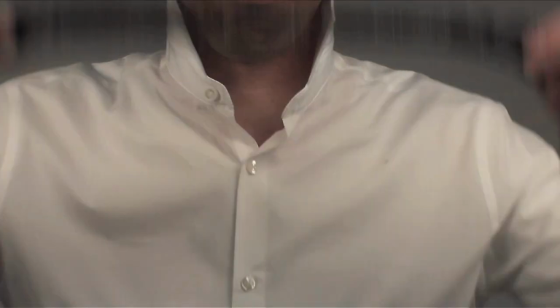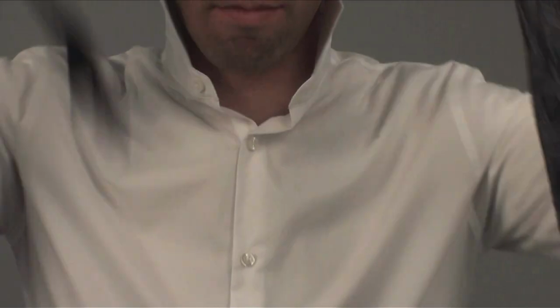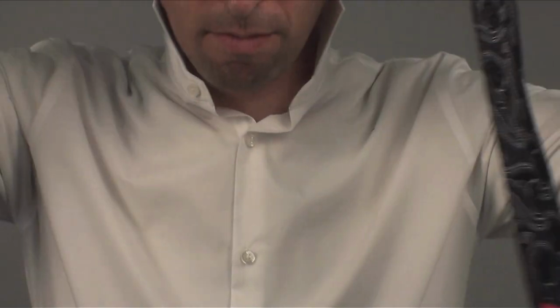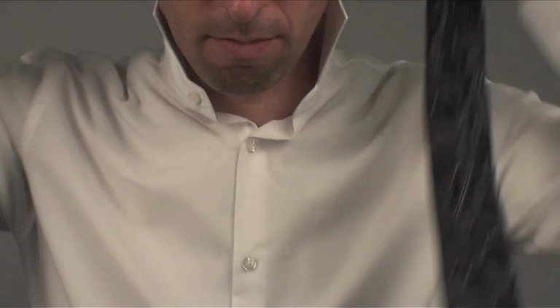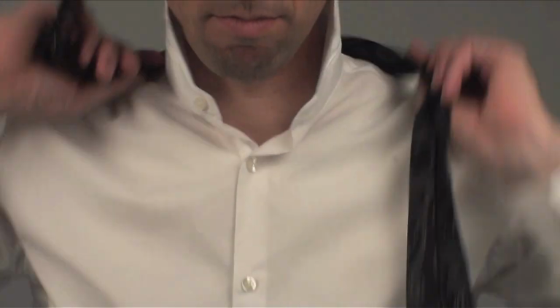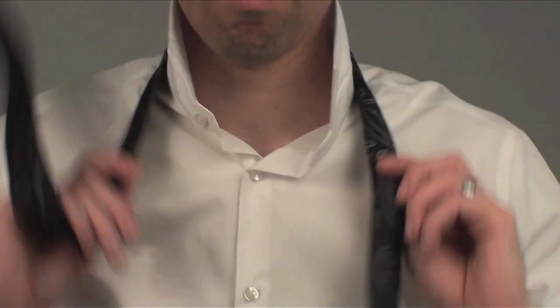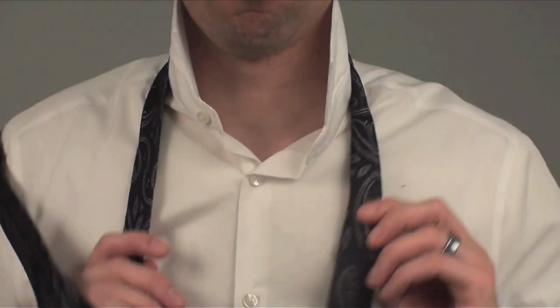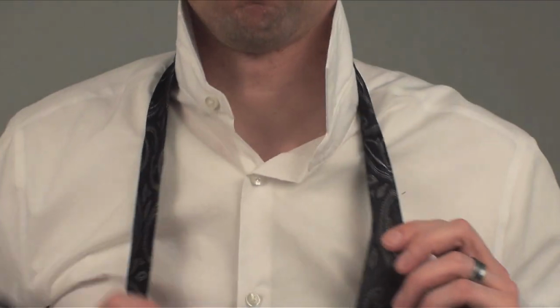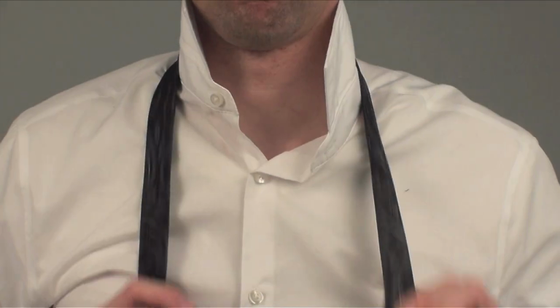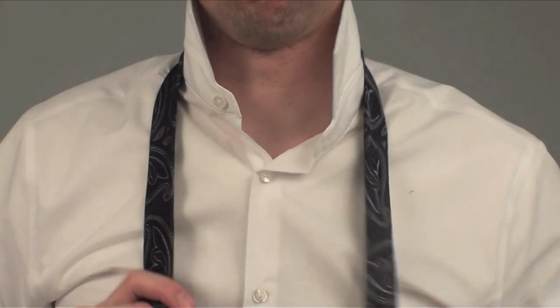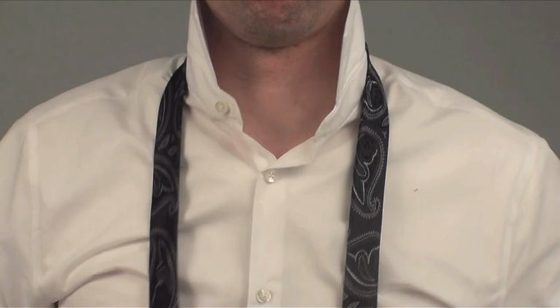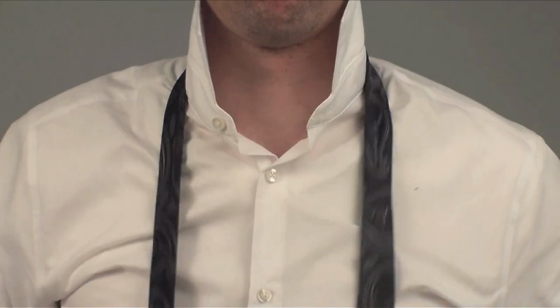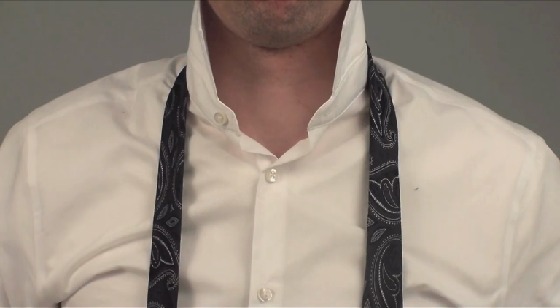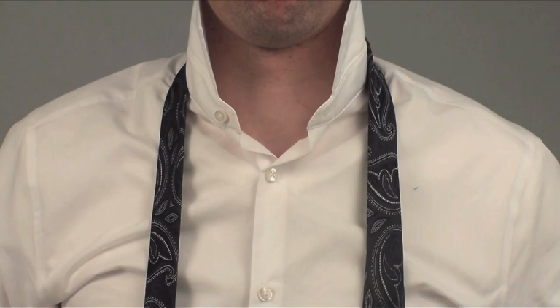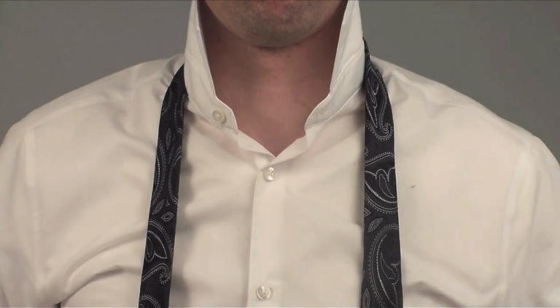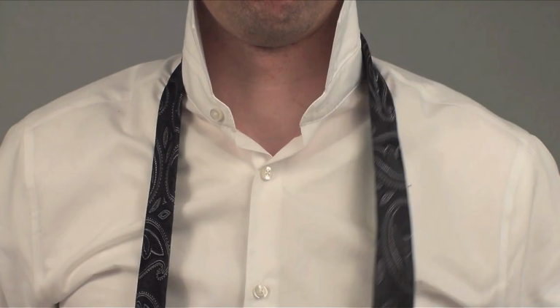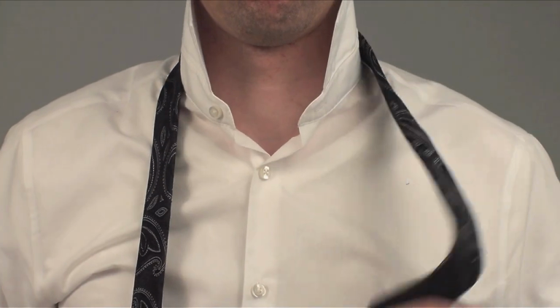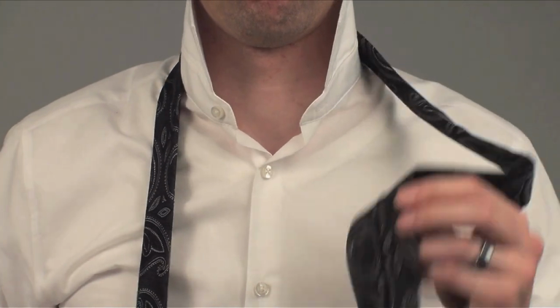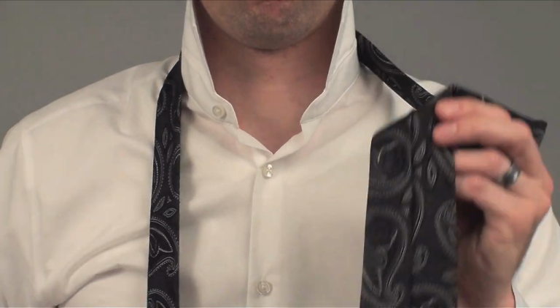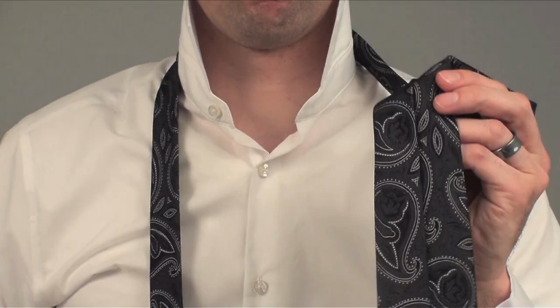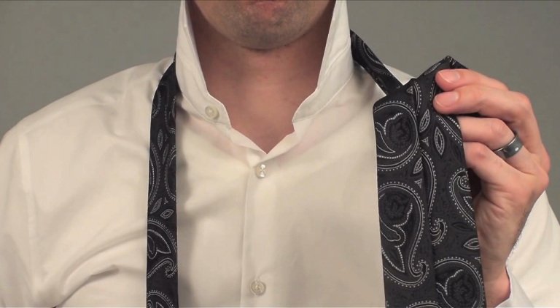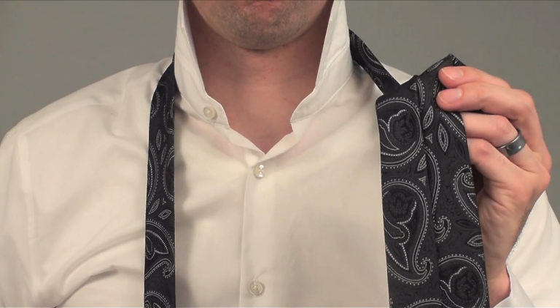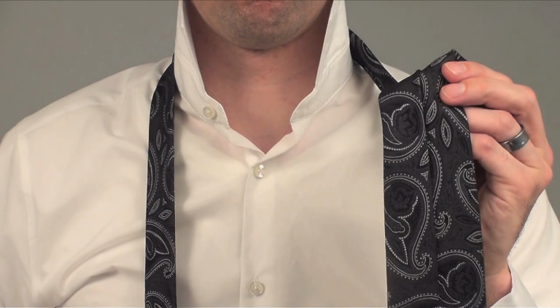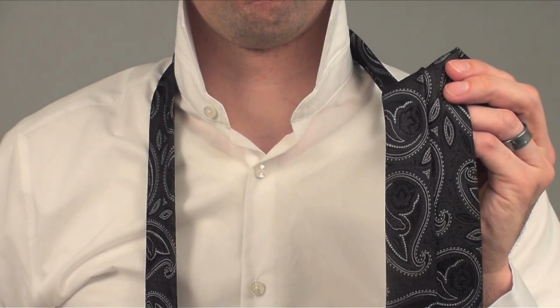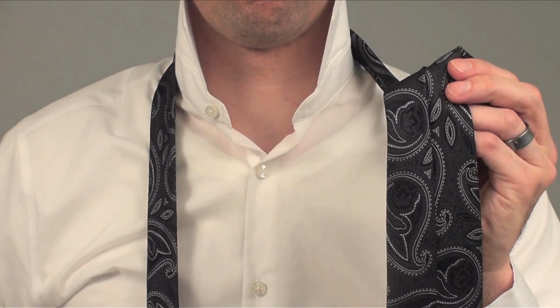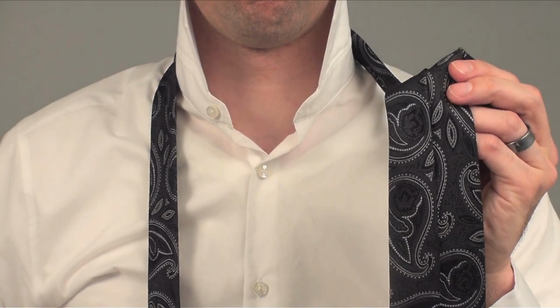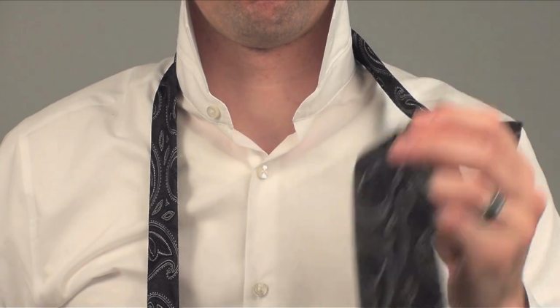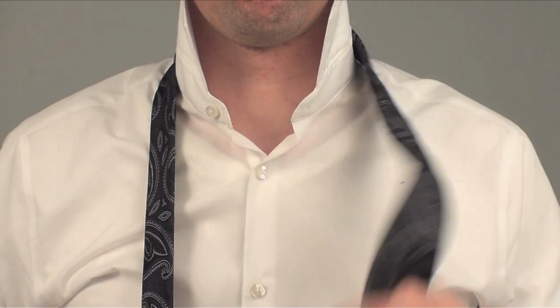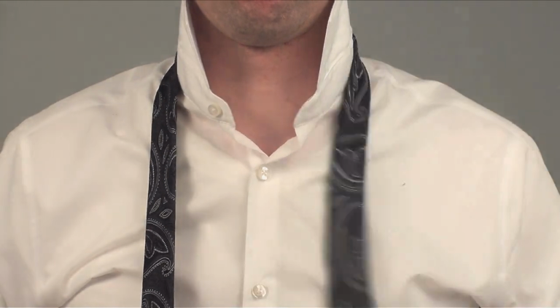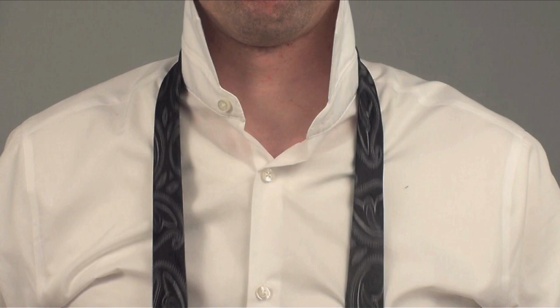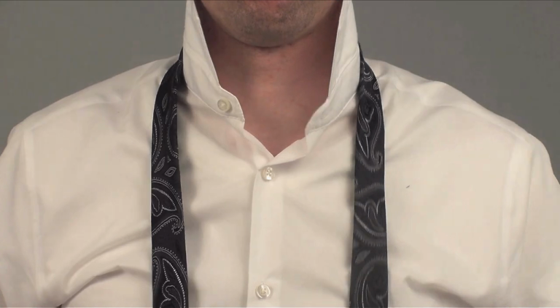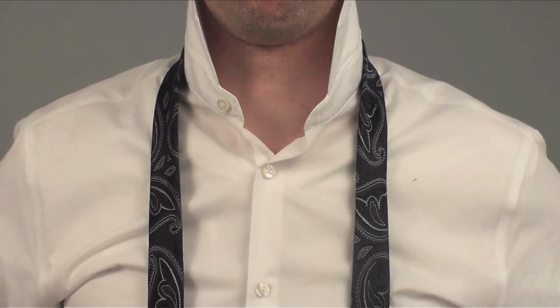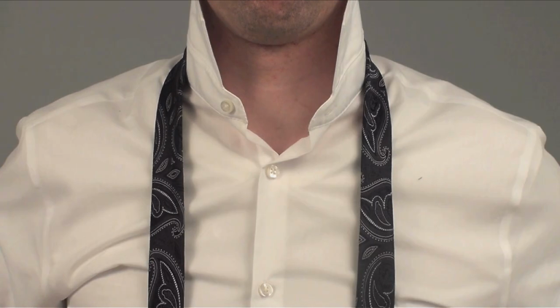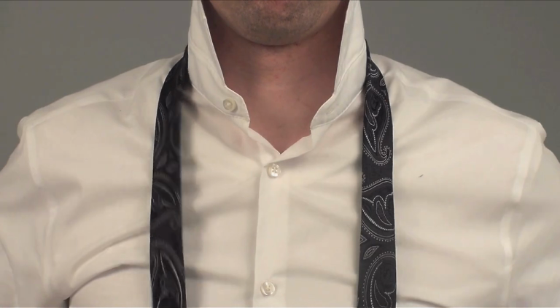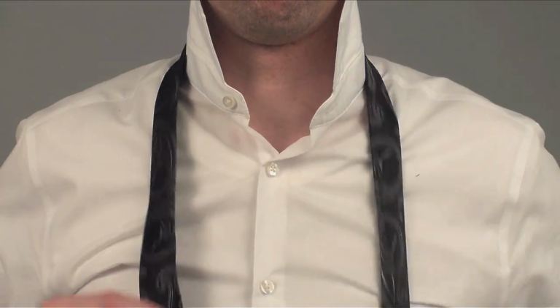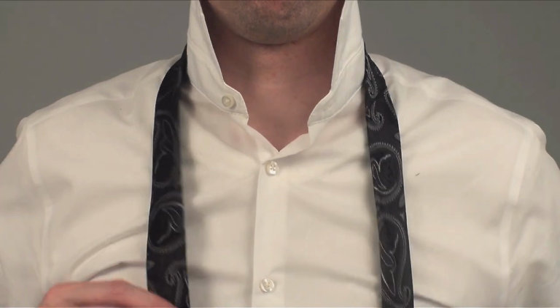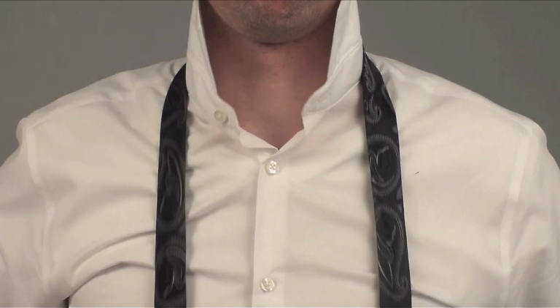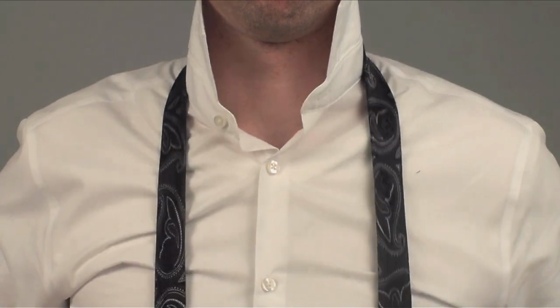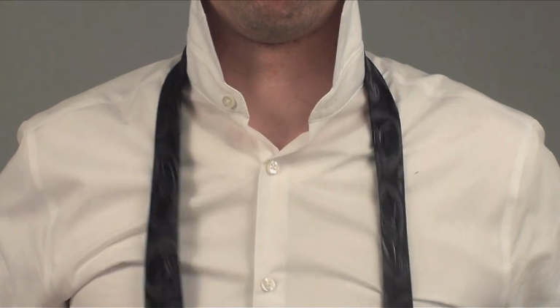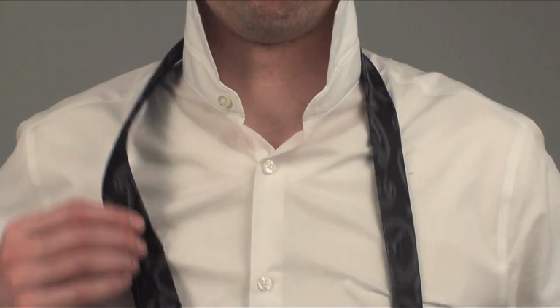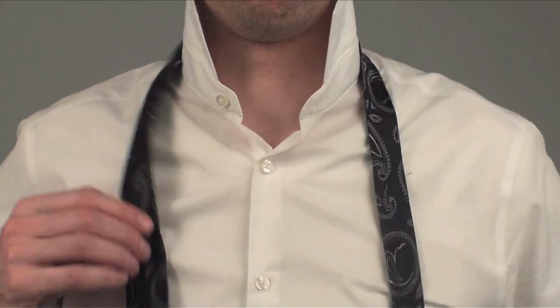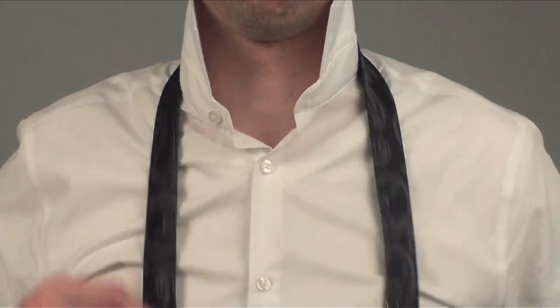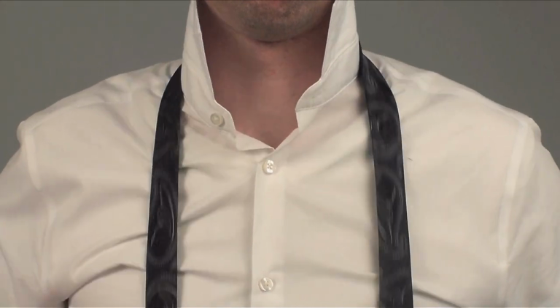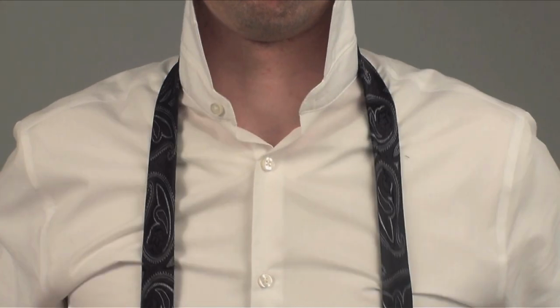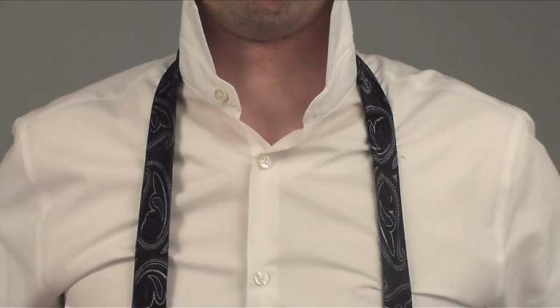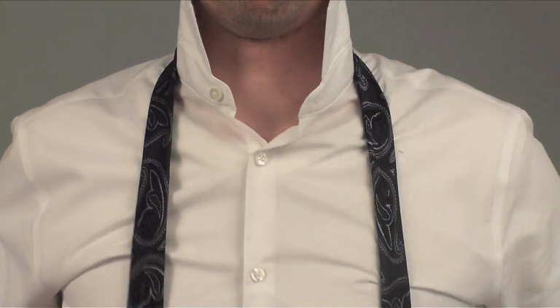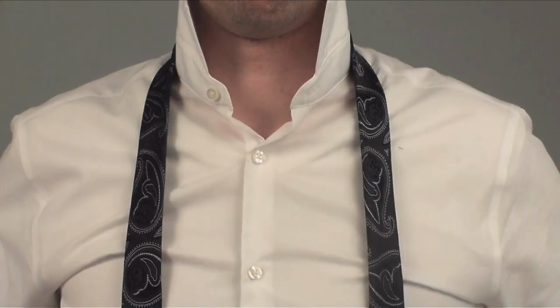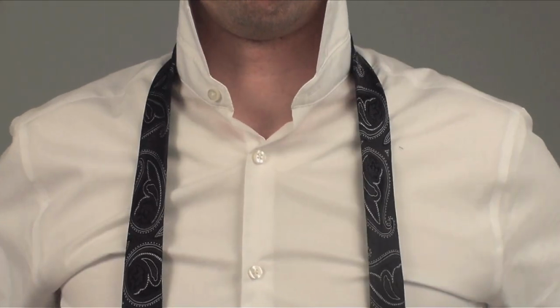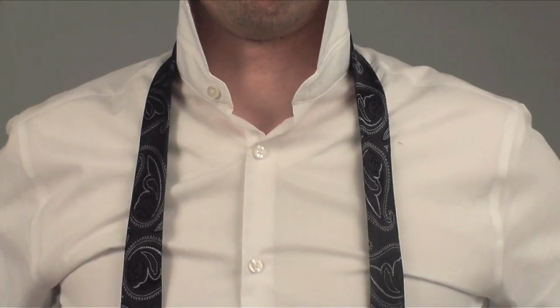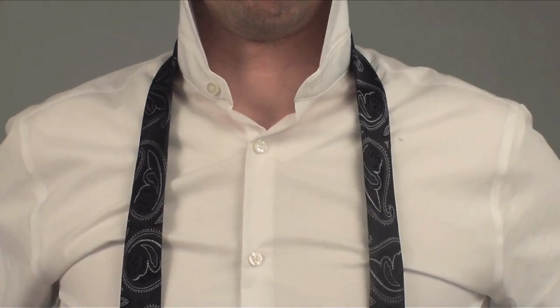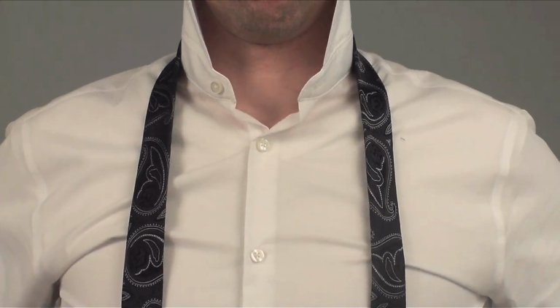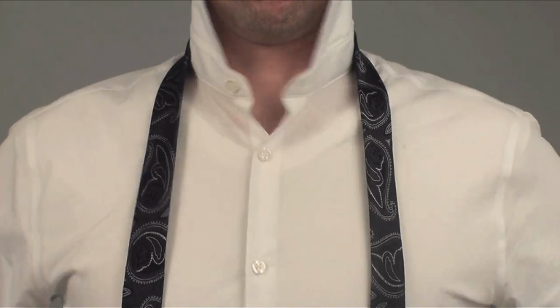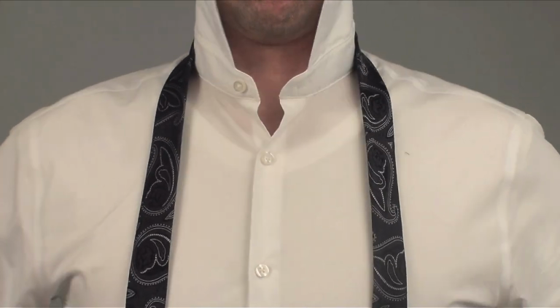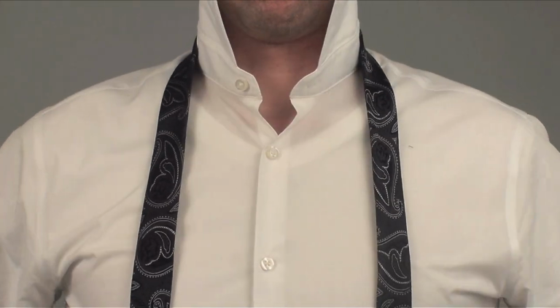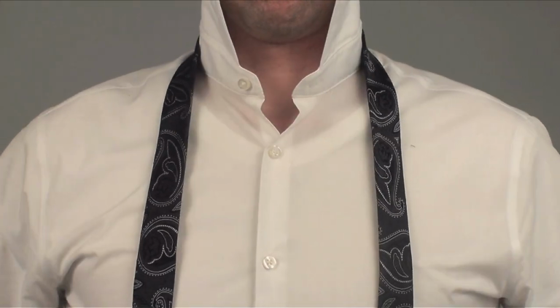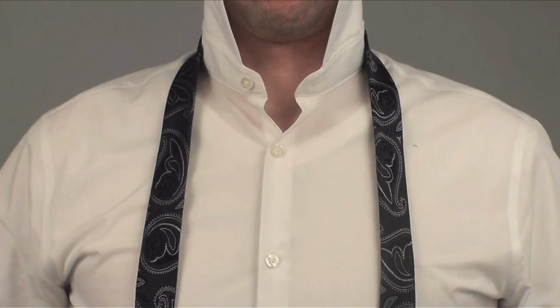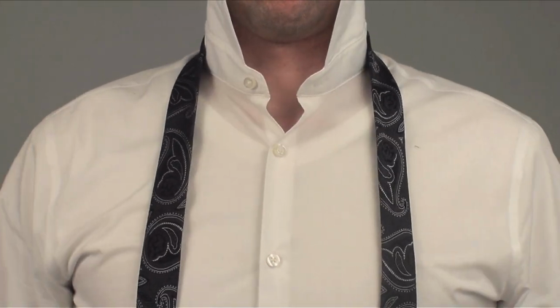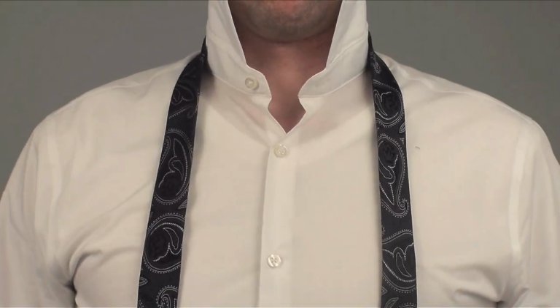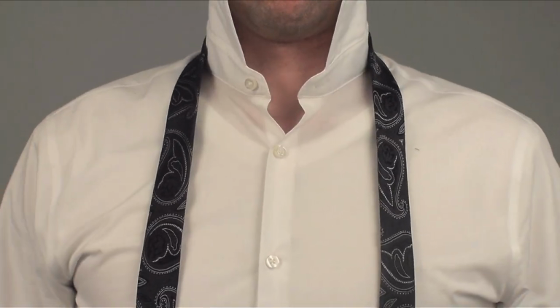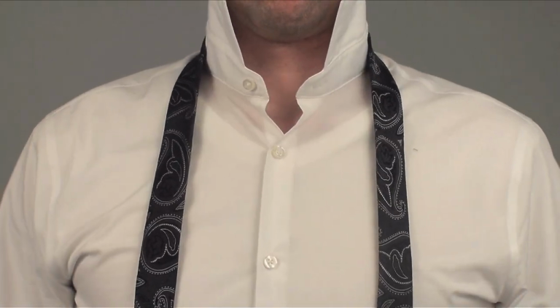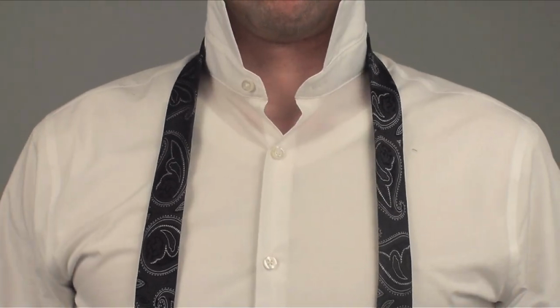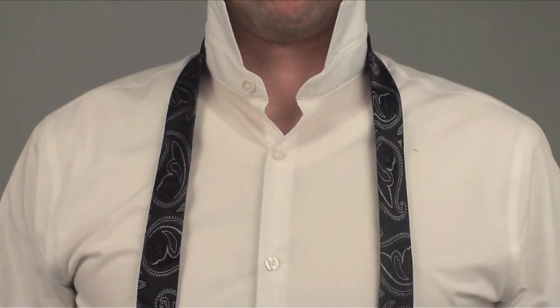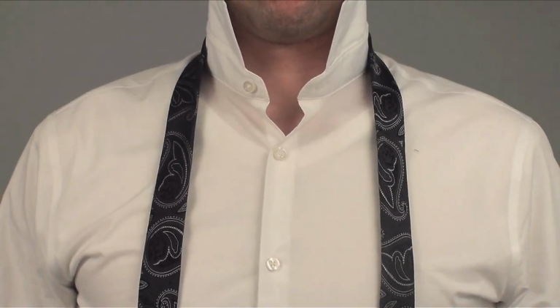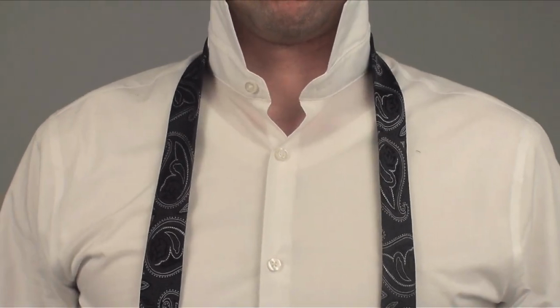Take the tie, place it around your neck with the seam side down. Adjust for length. Check out my tie length video for more.